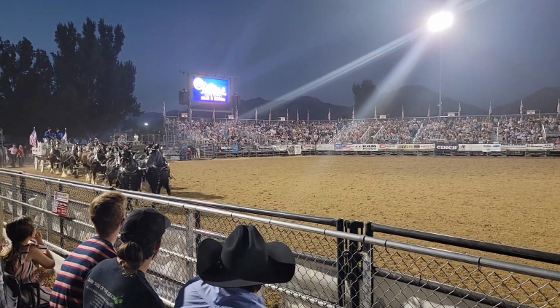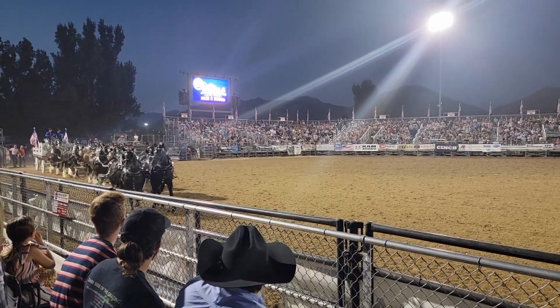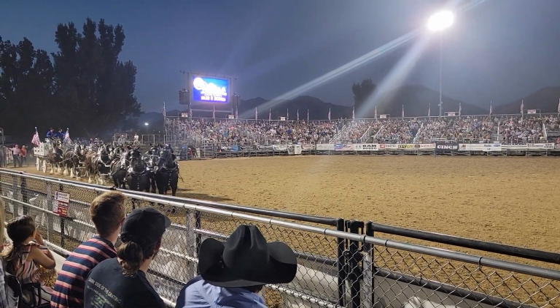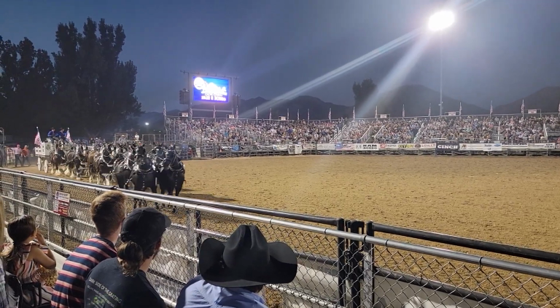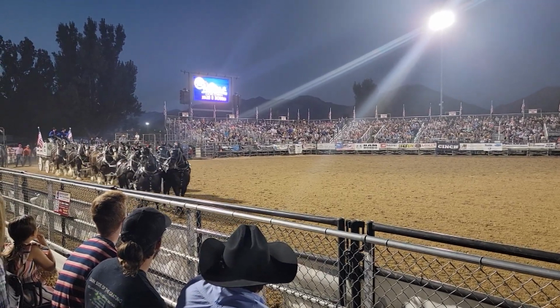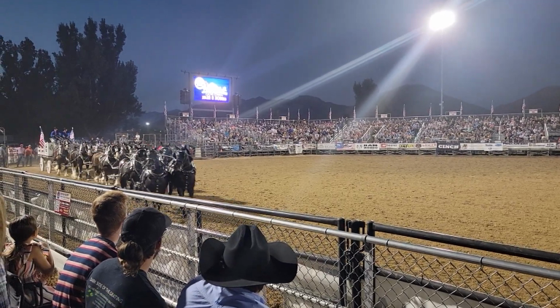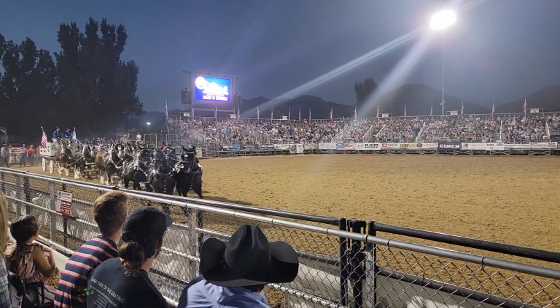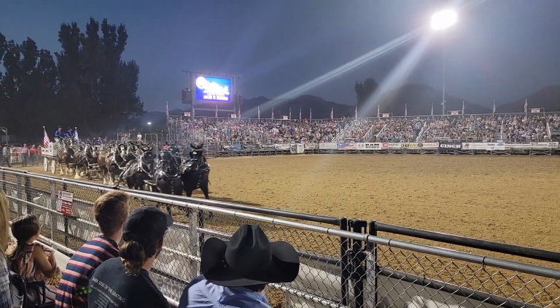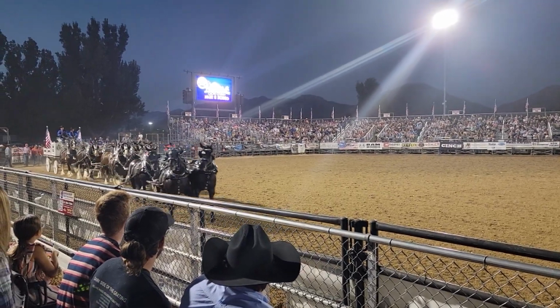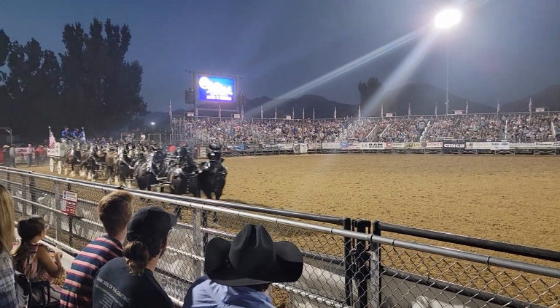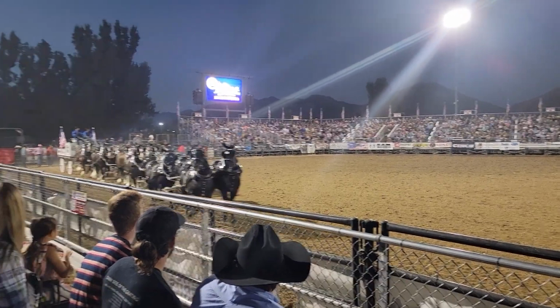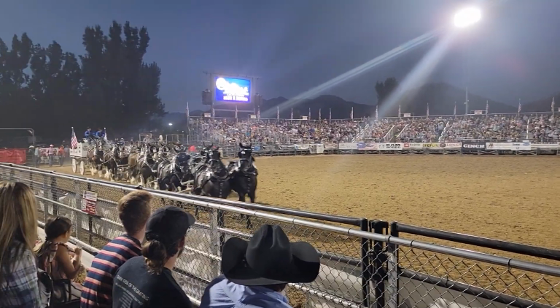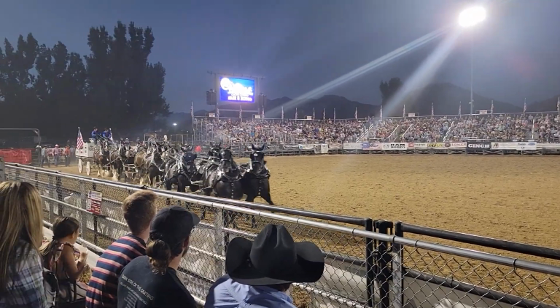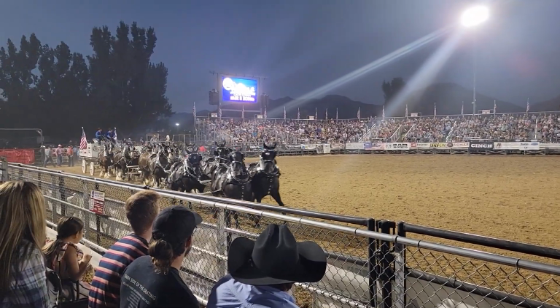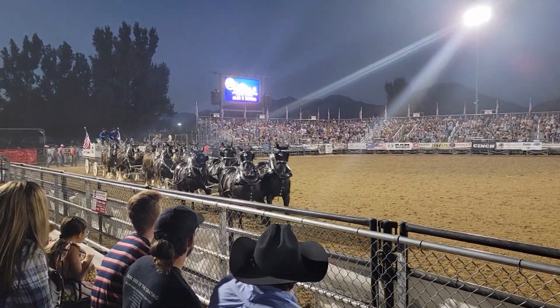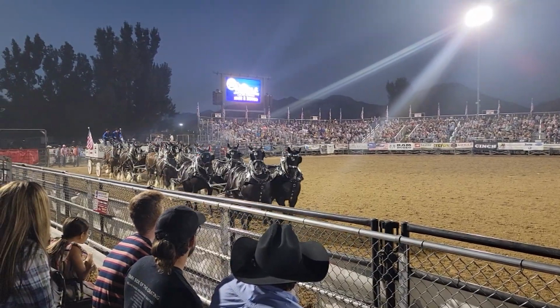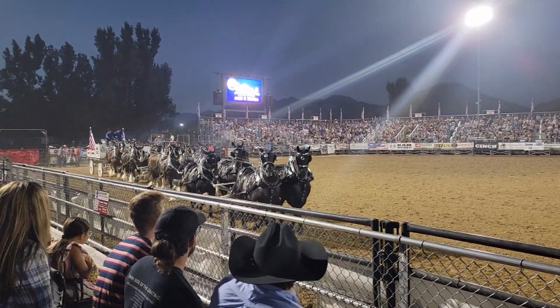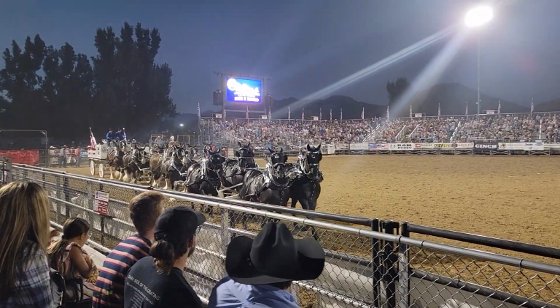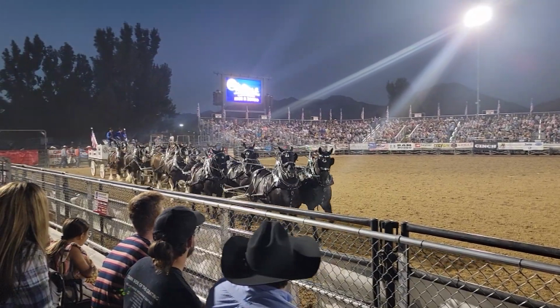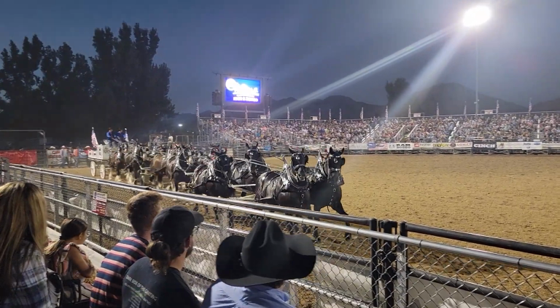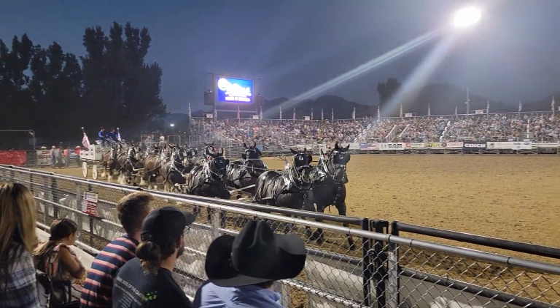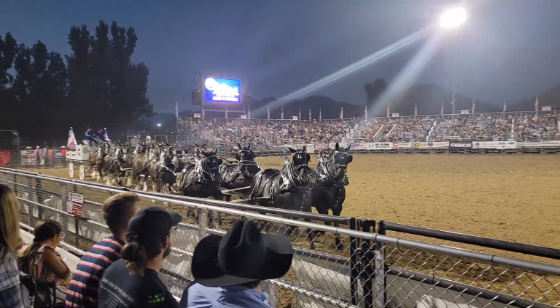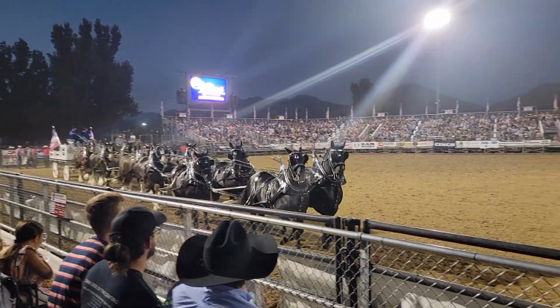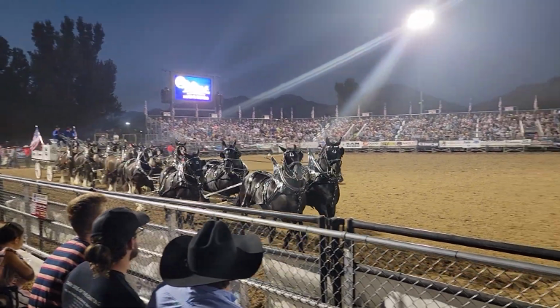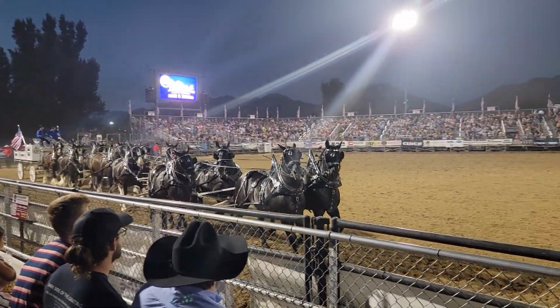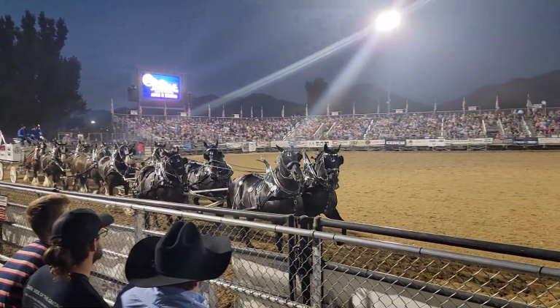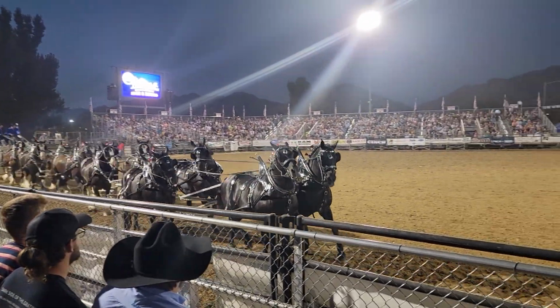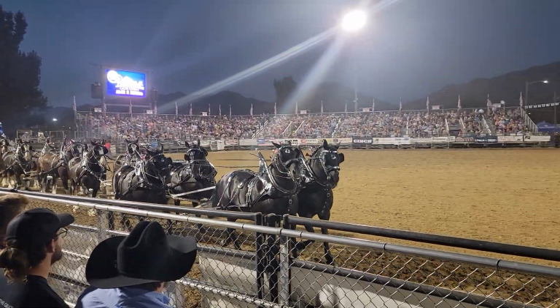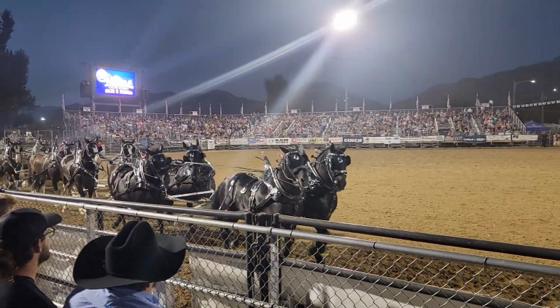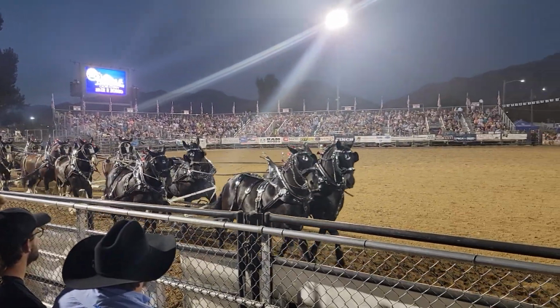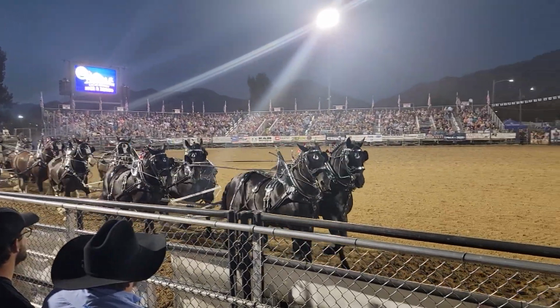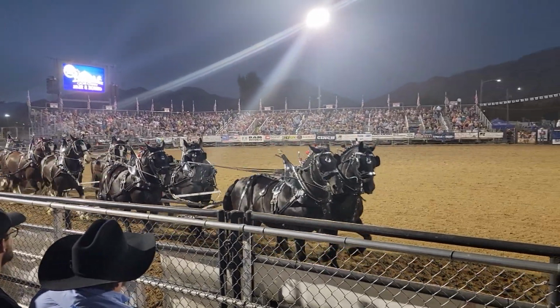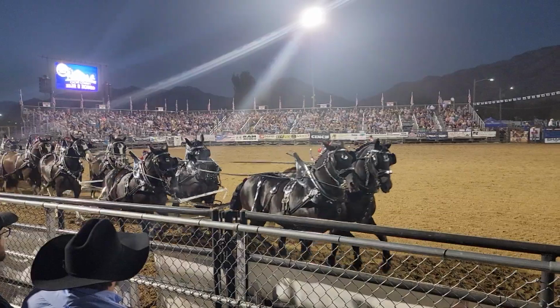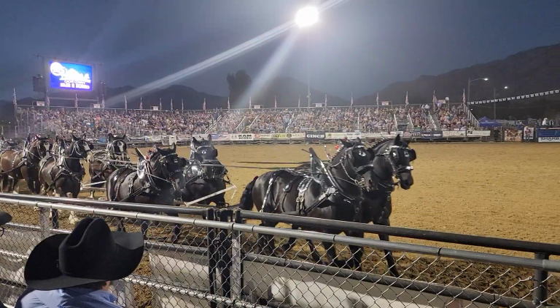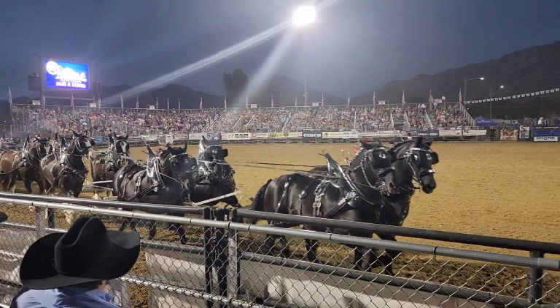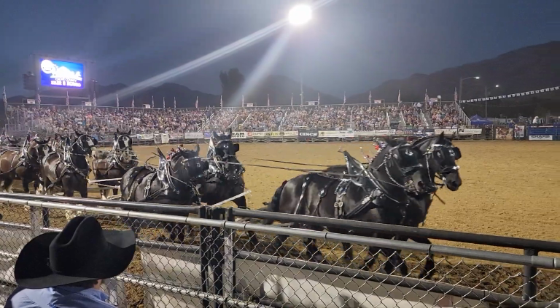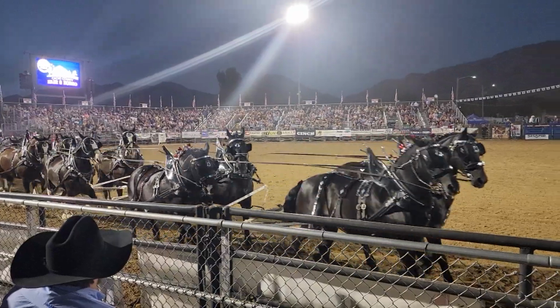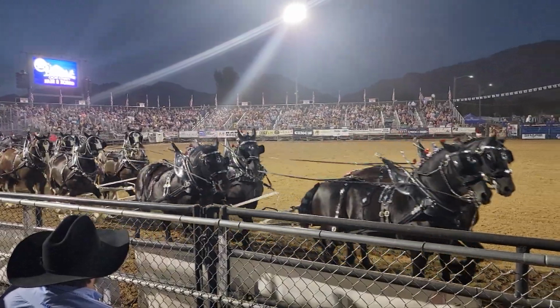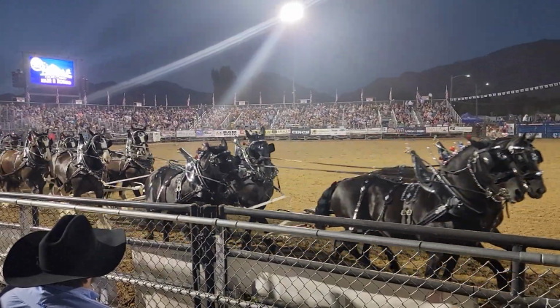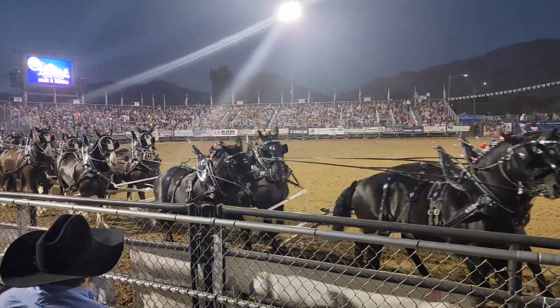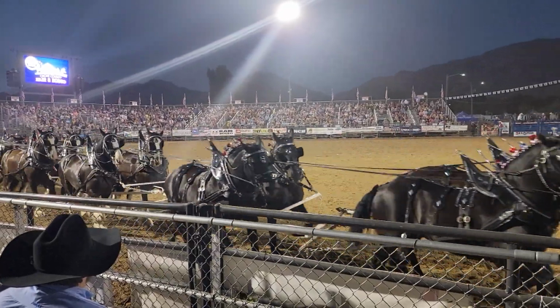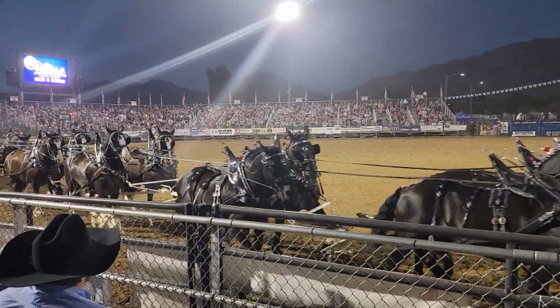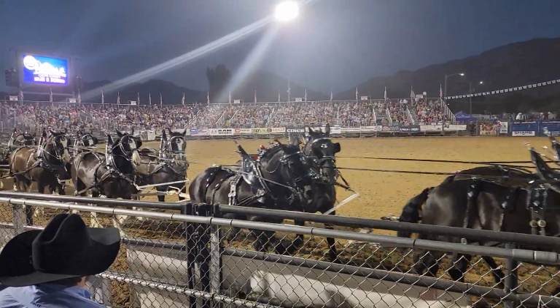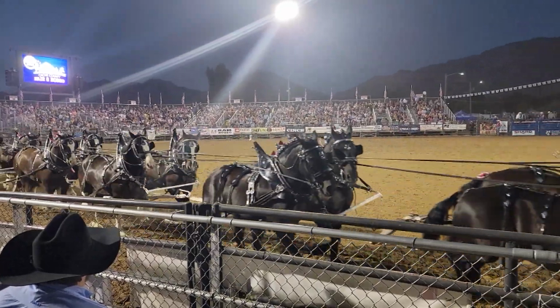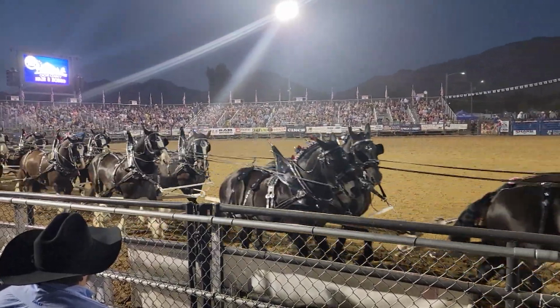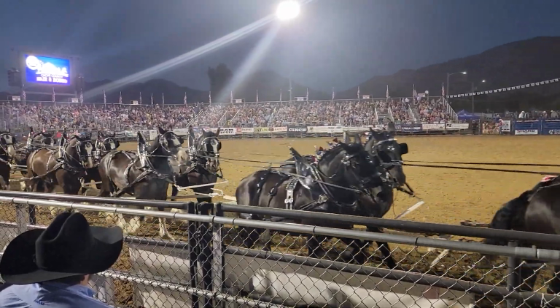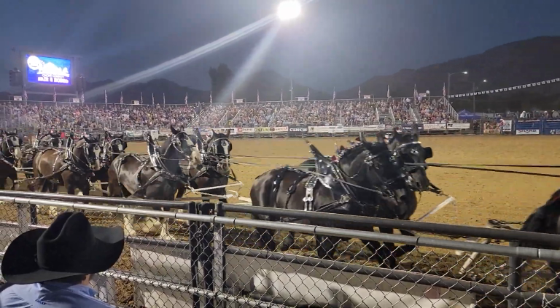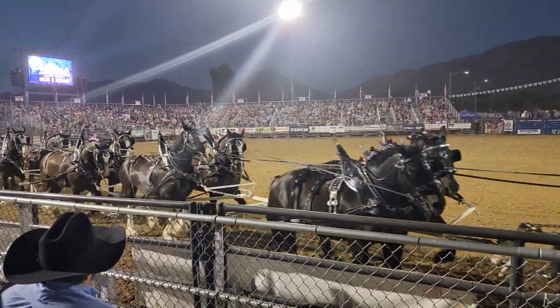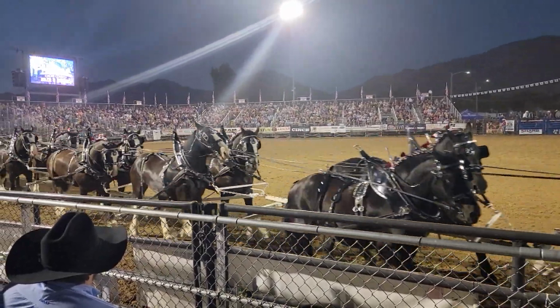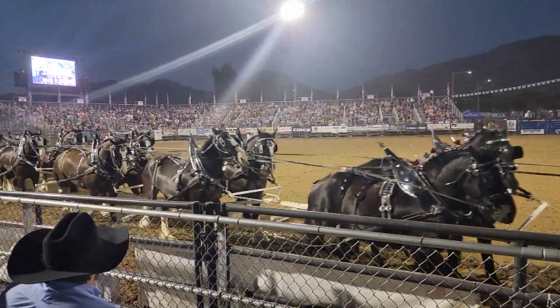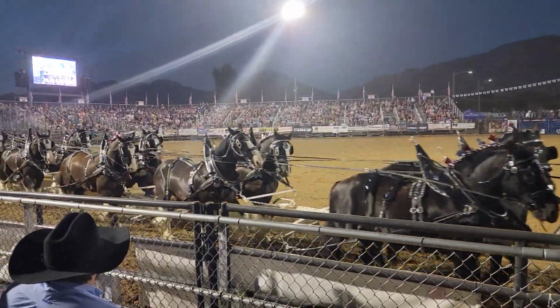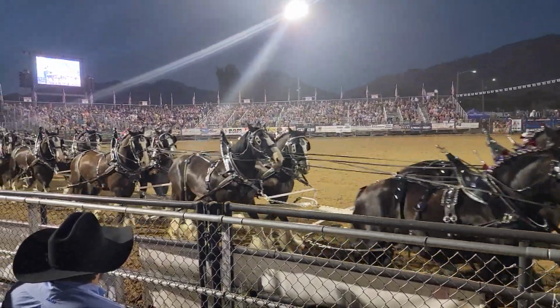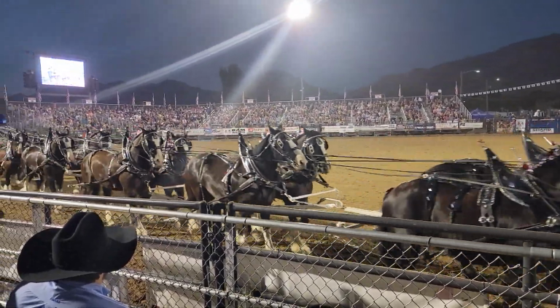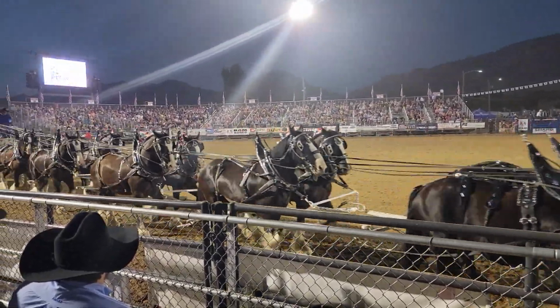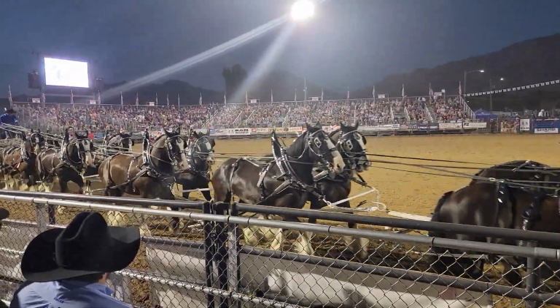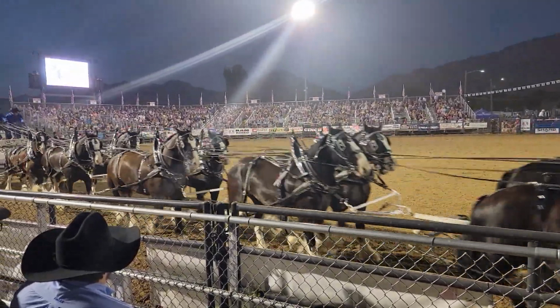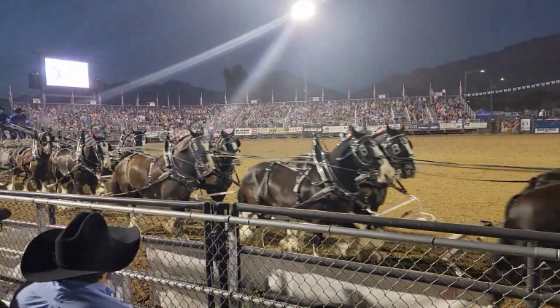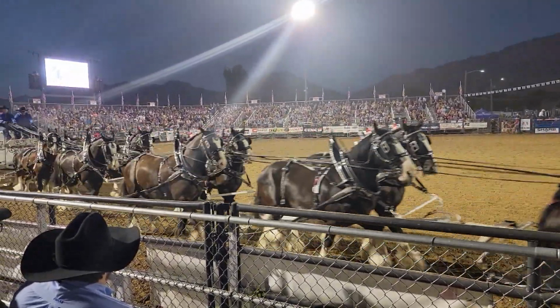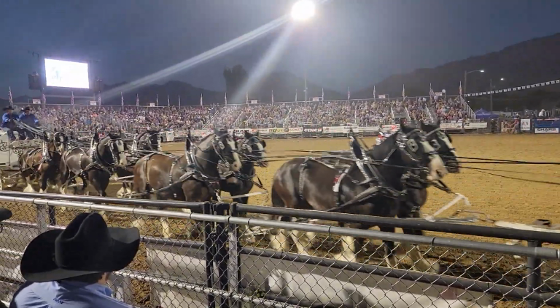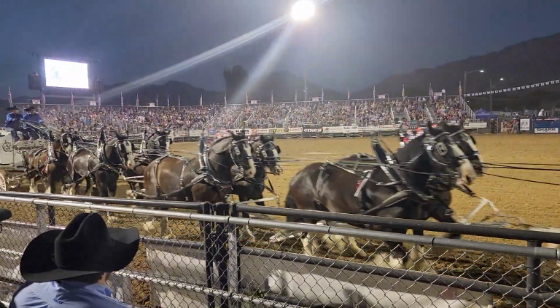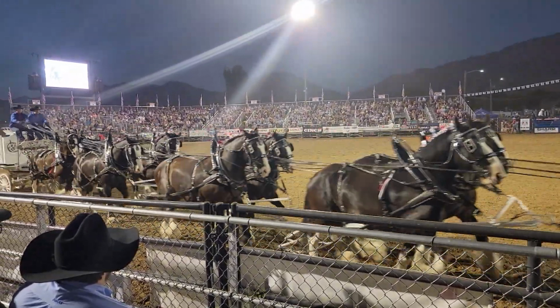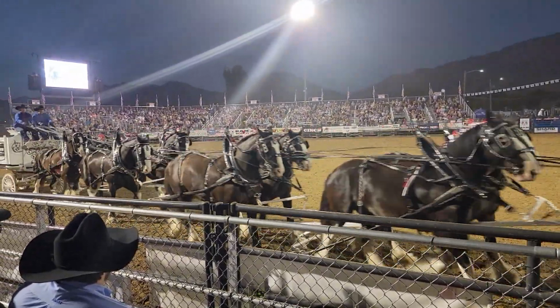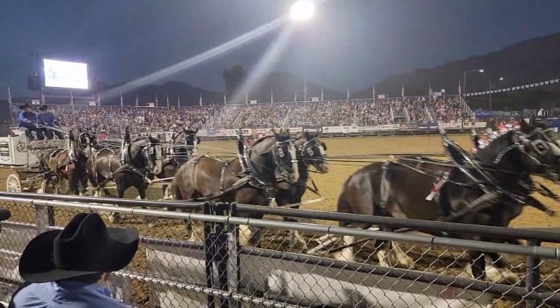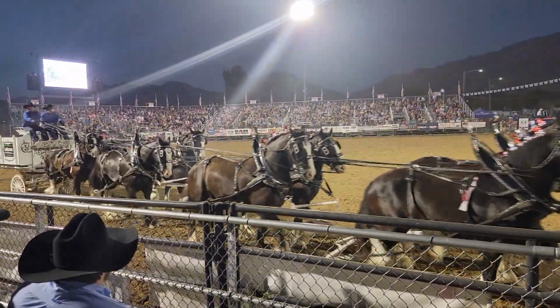Look at those shiny harnesses. Look at those cleaned up black horses. Look at that awesome wagon. We'll tell you a little bit about them.